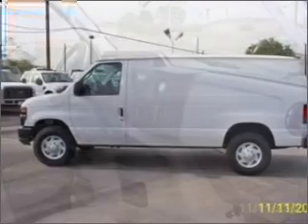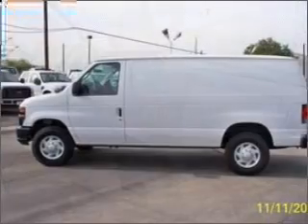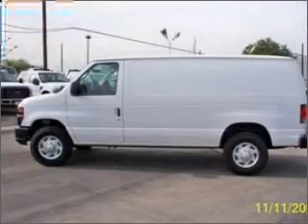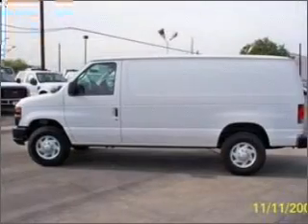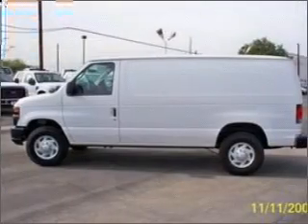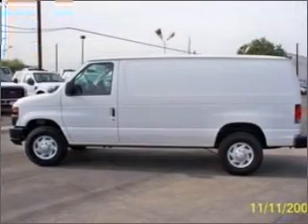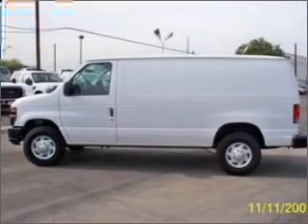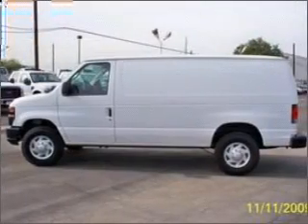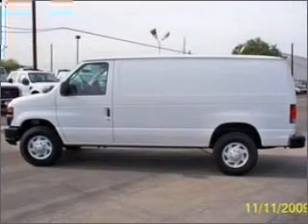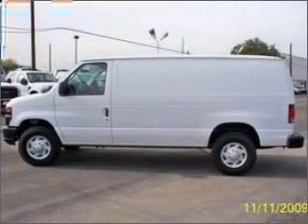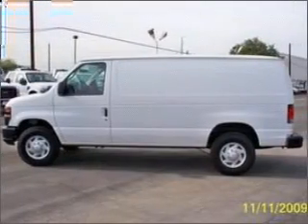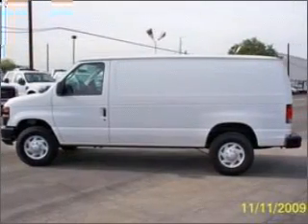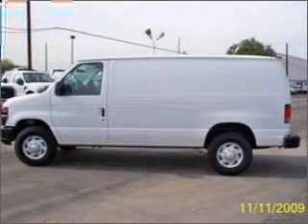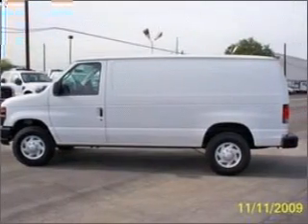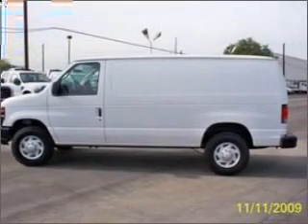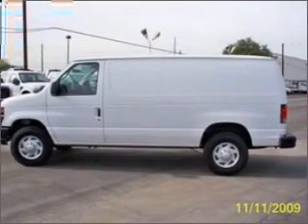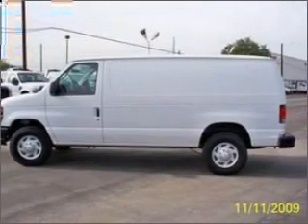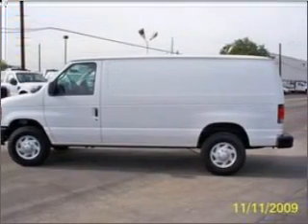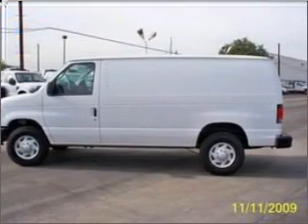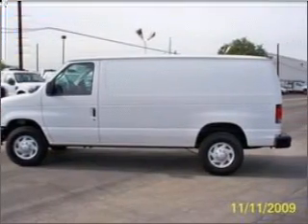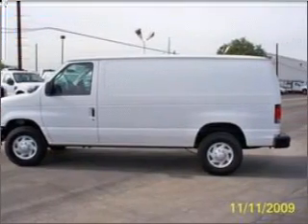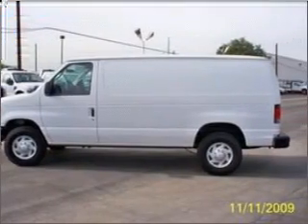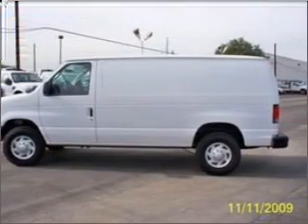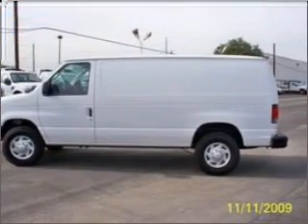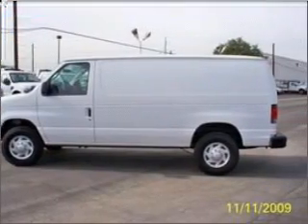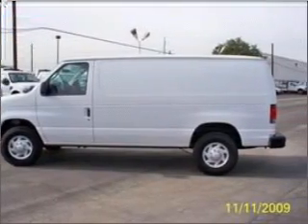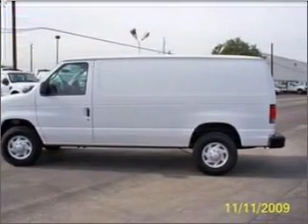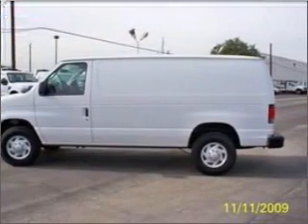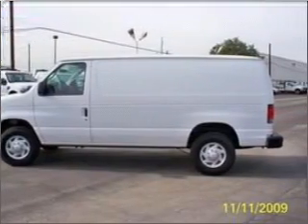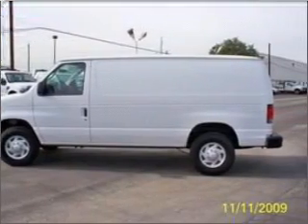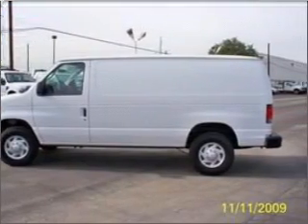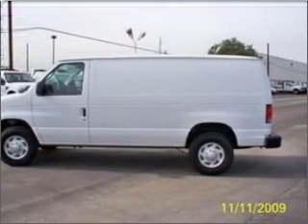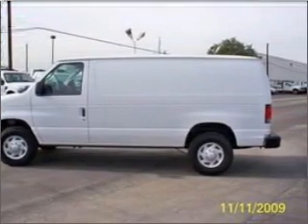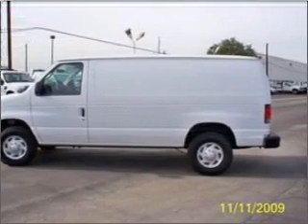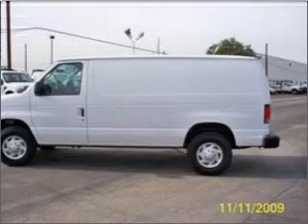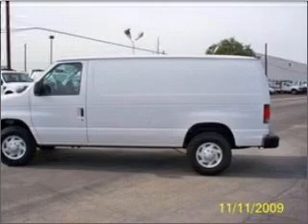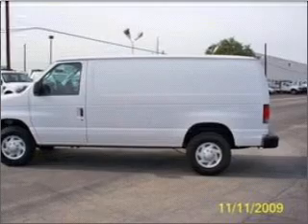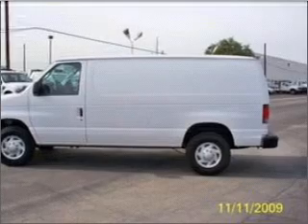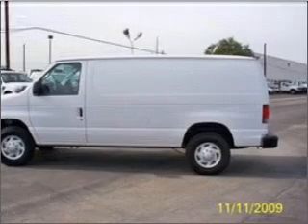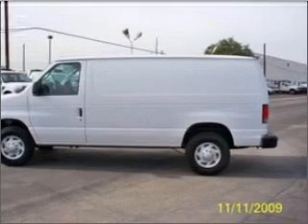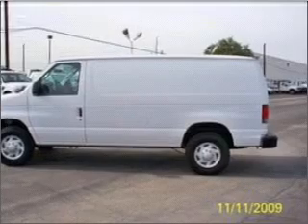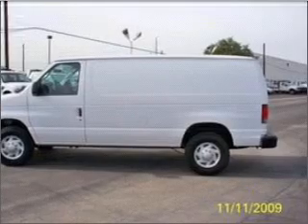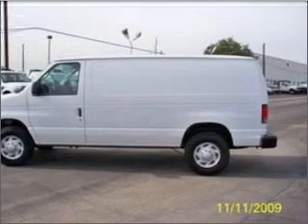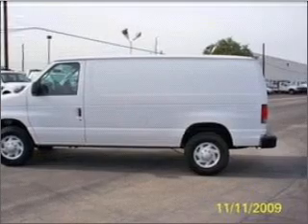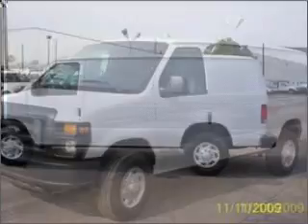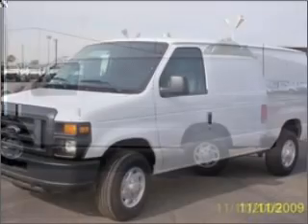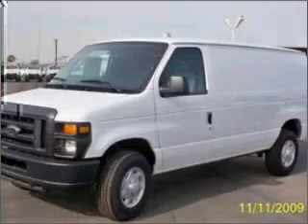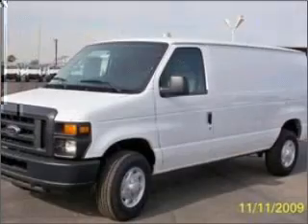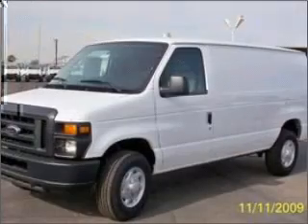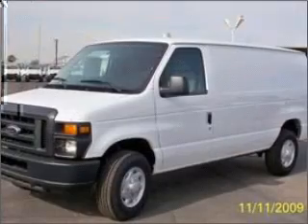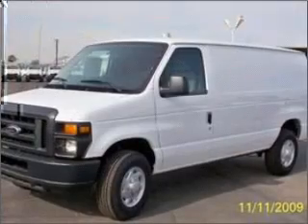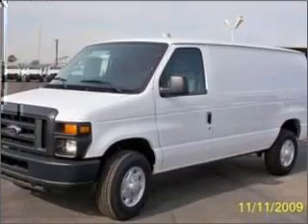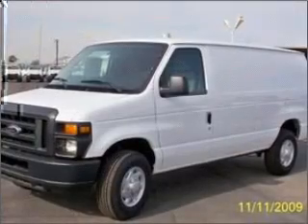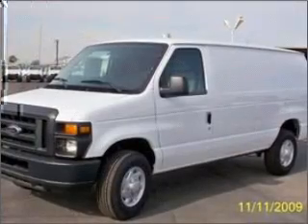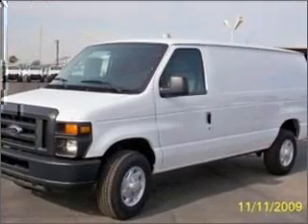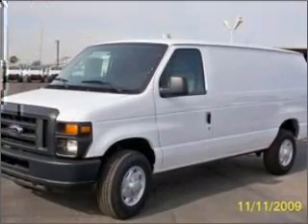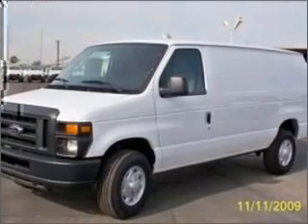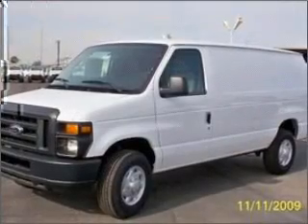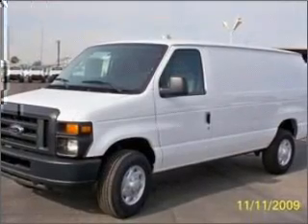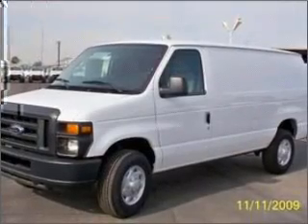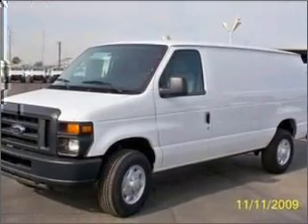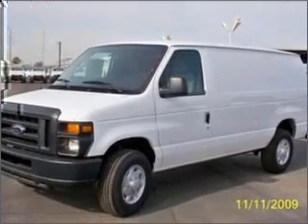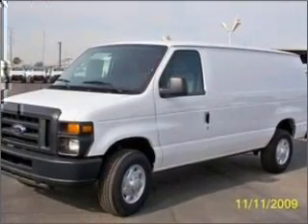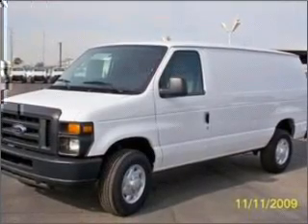We would love to talk to you more about this Econoline 250. Please contact us for more information.